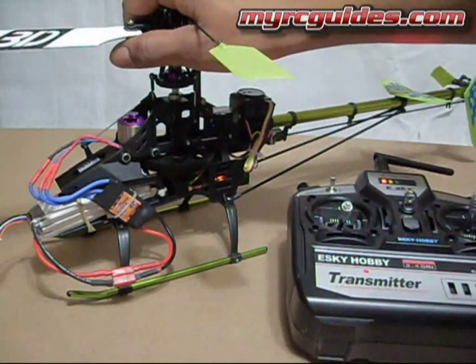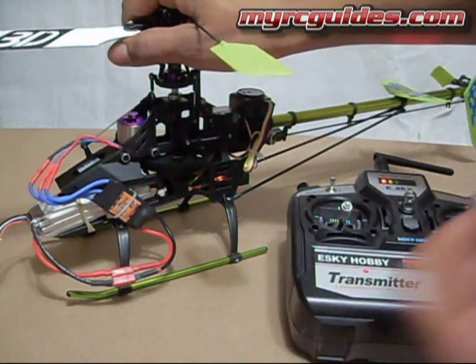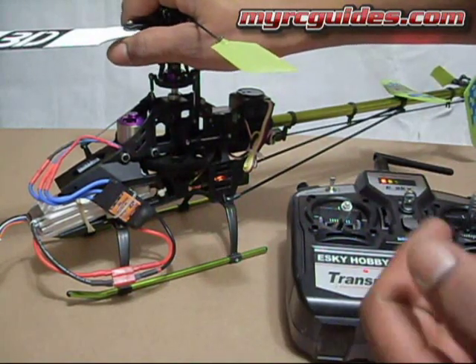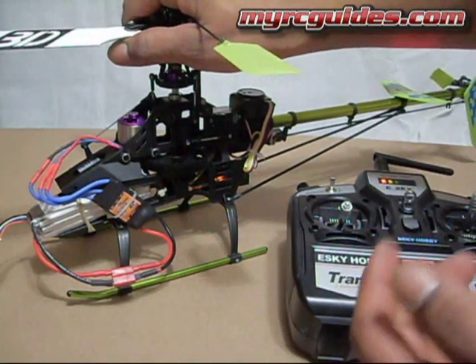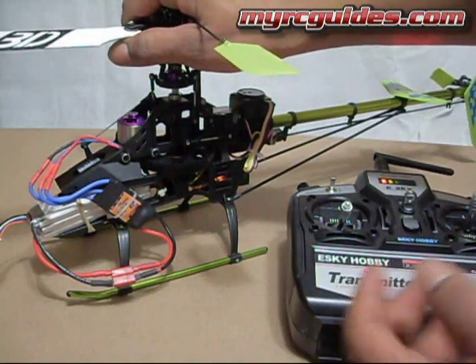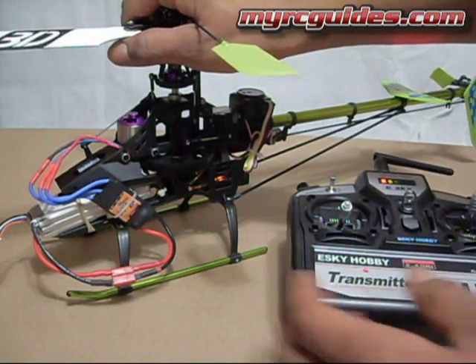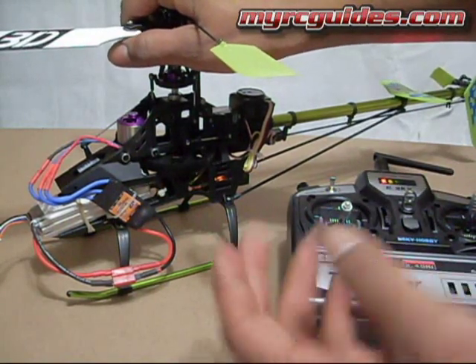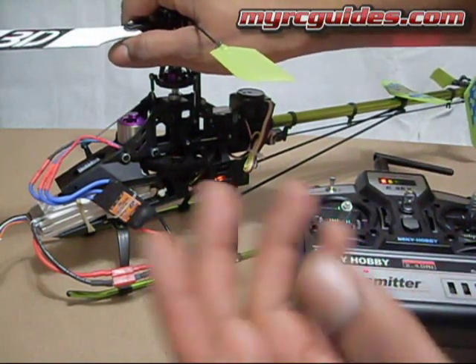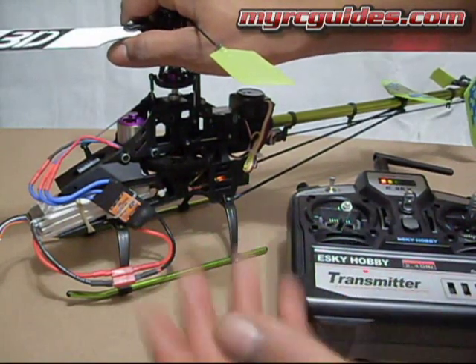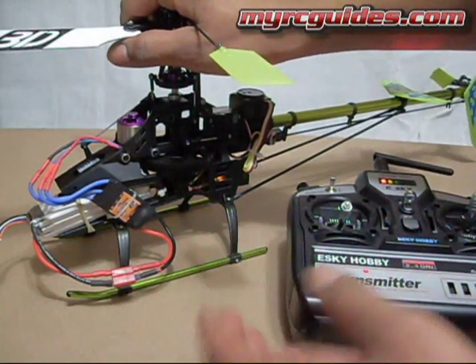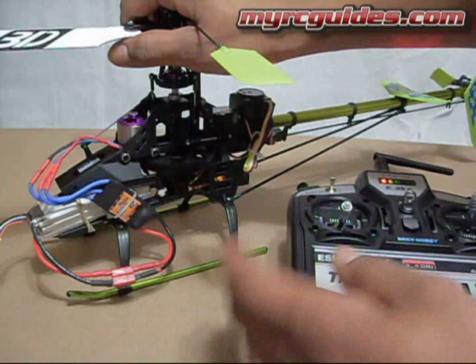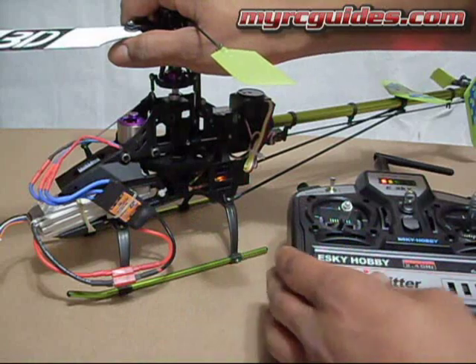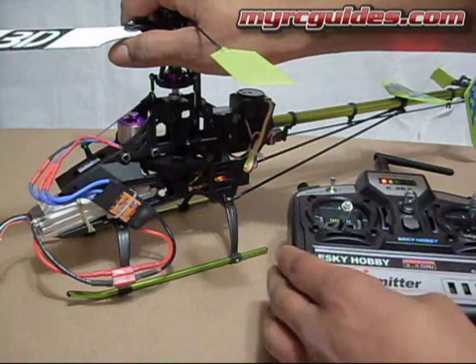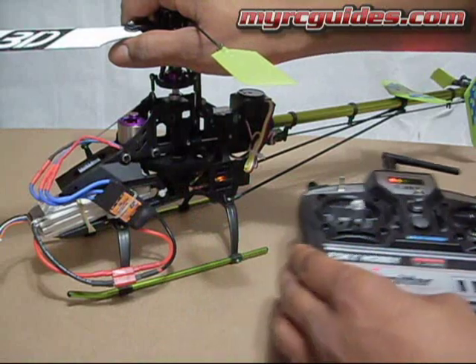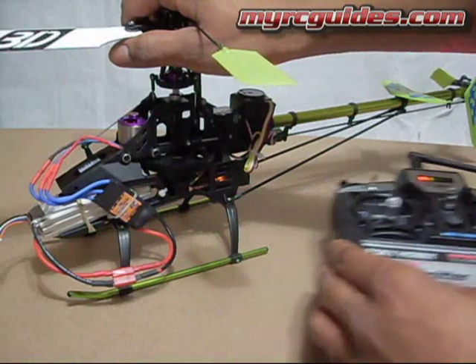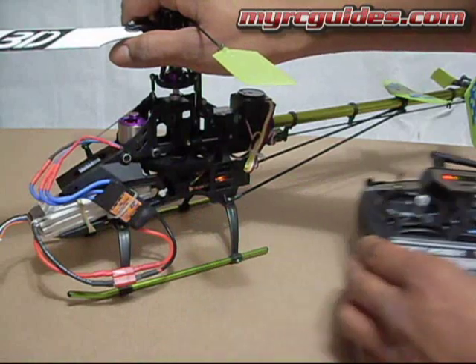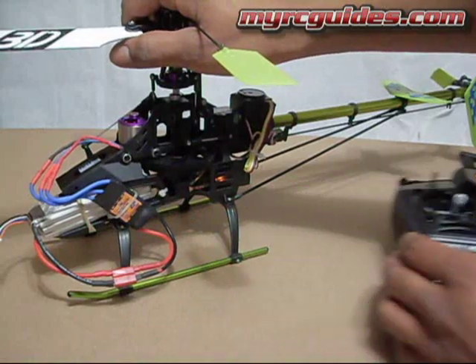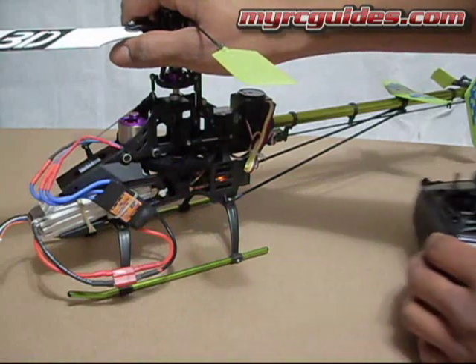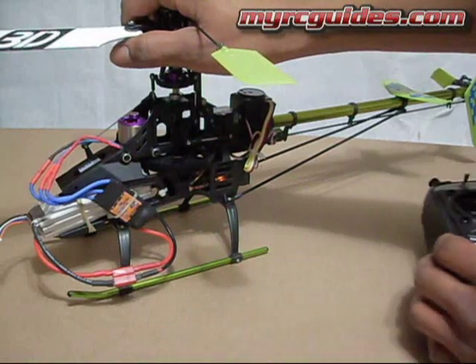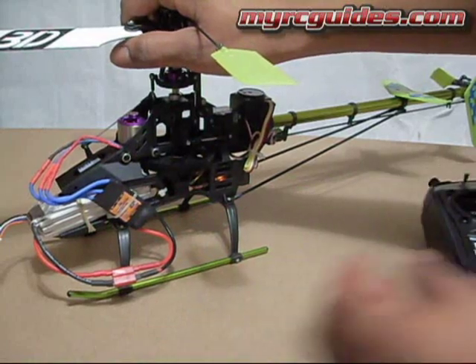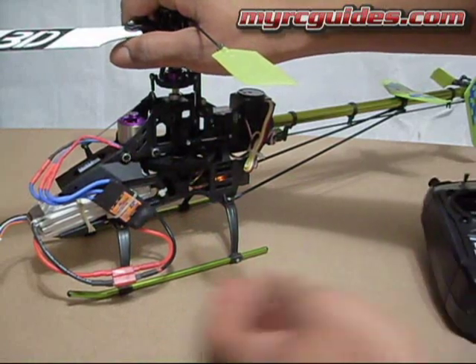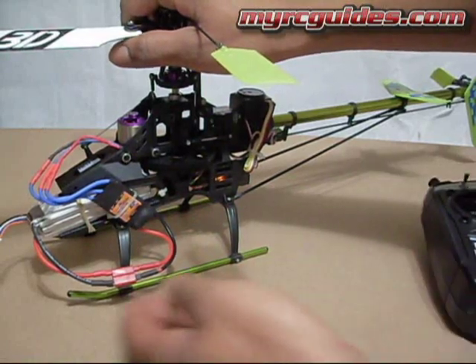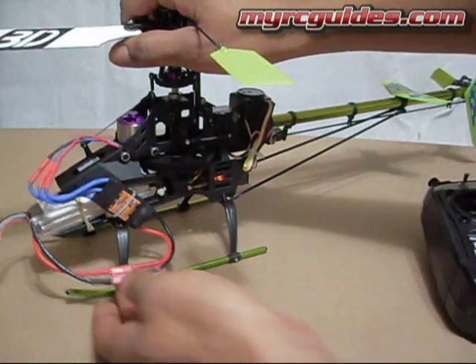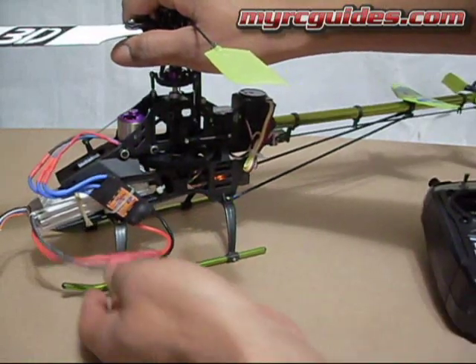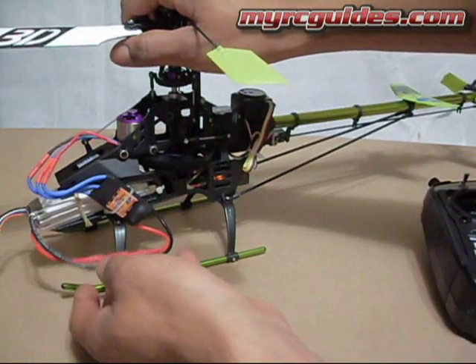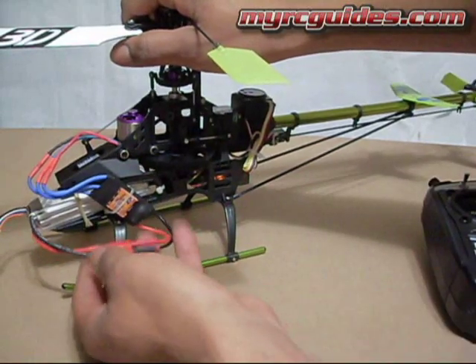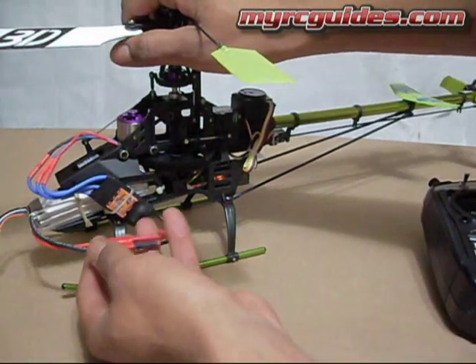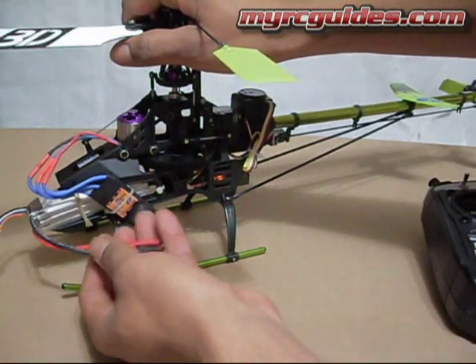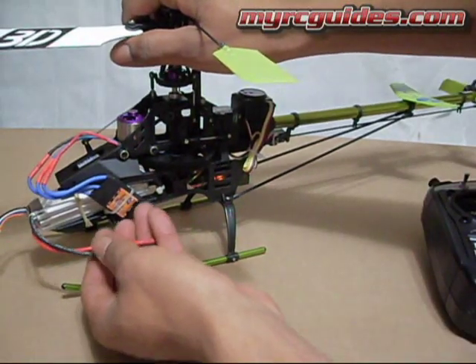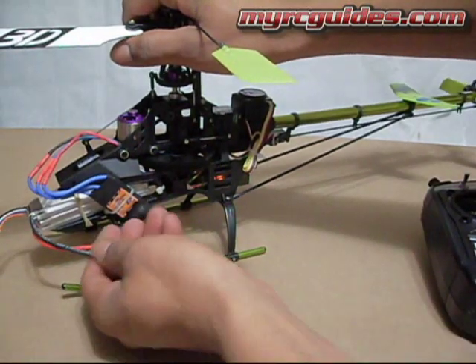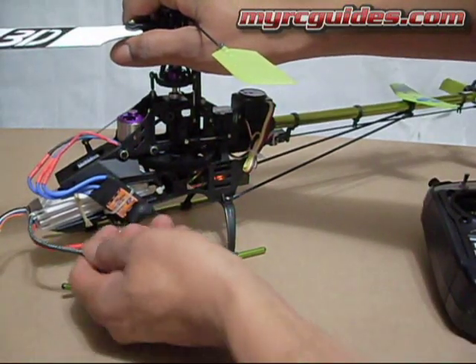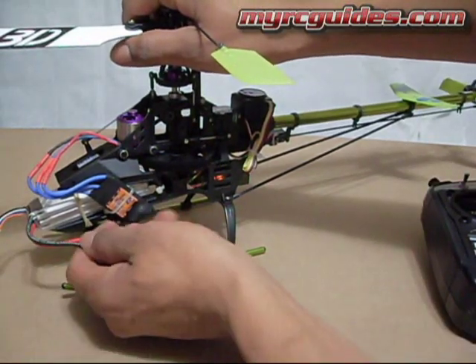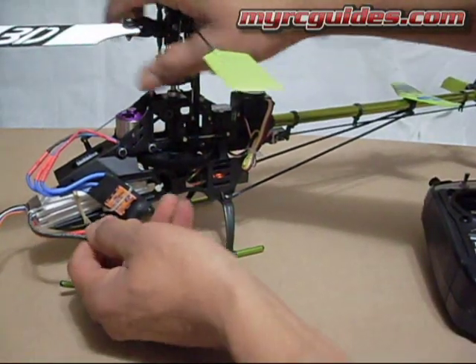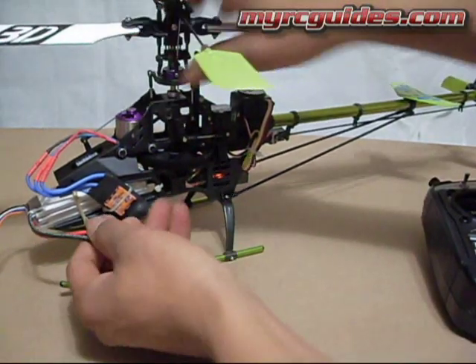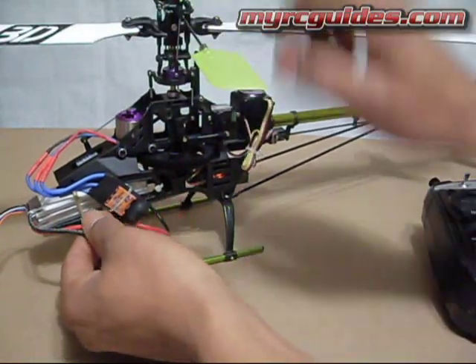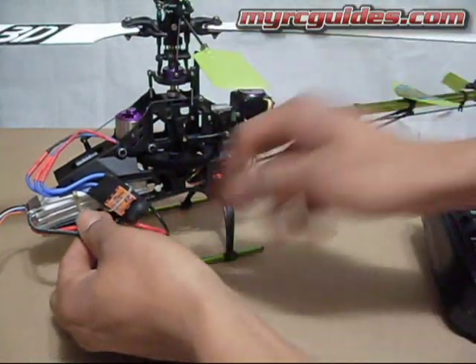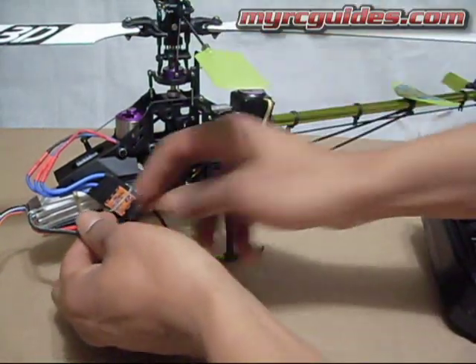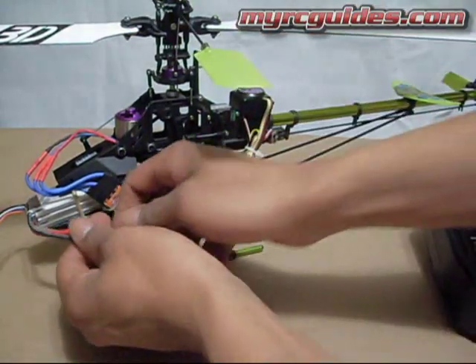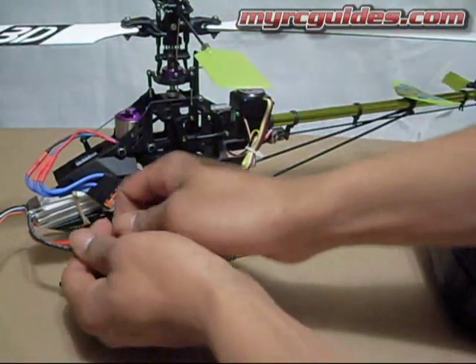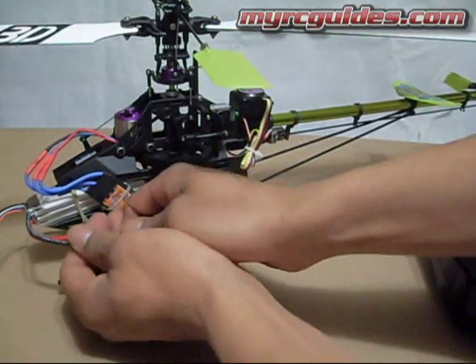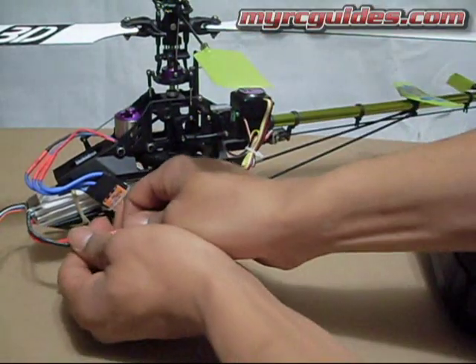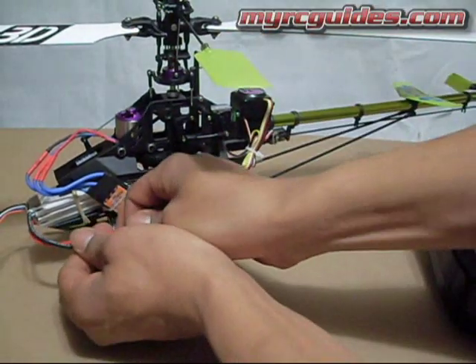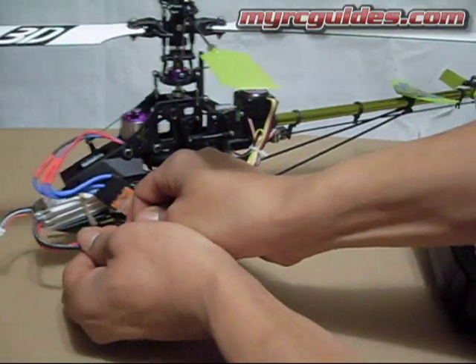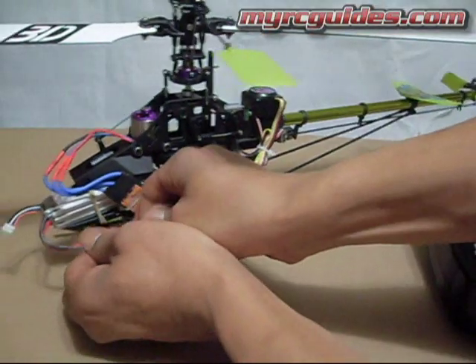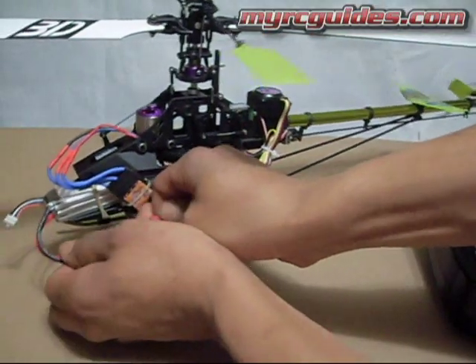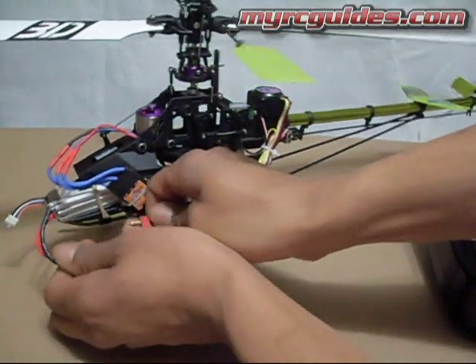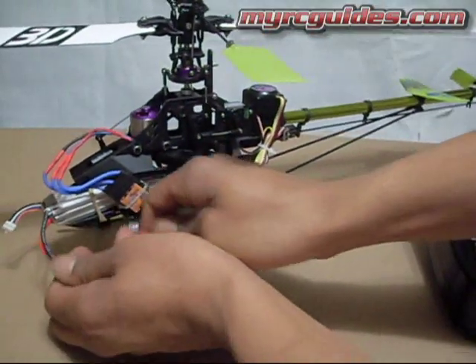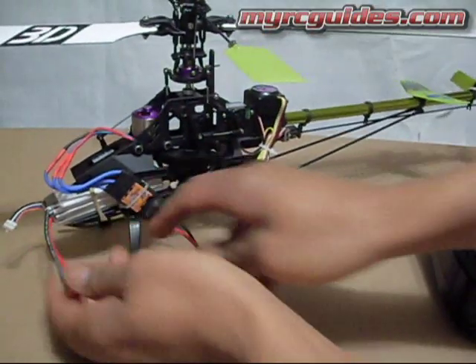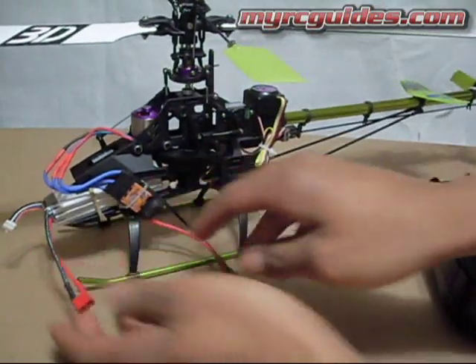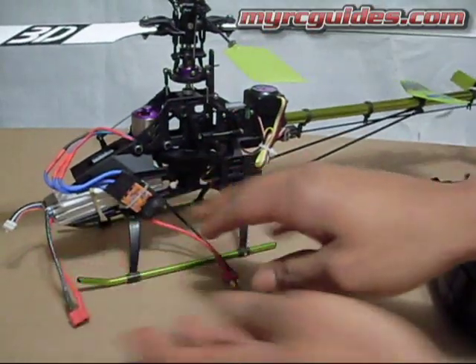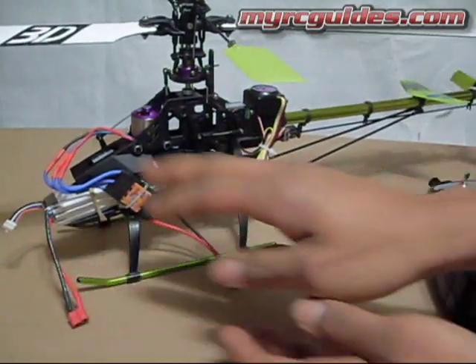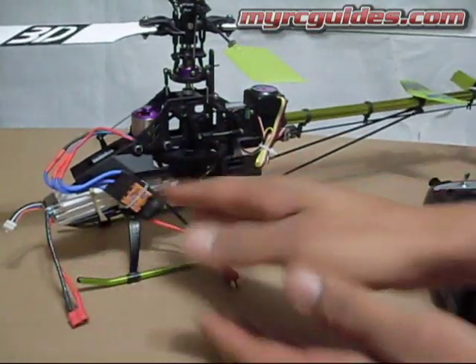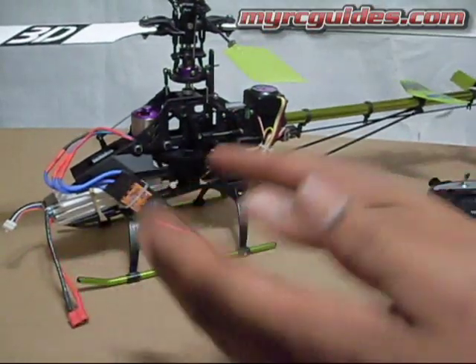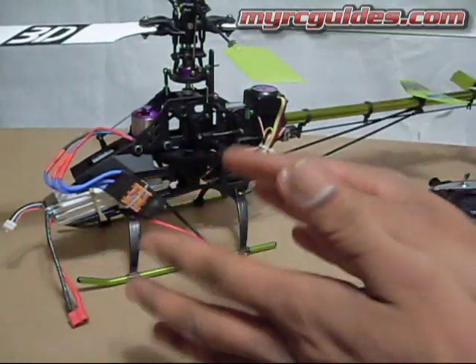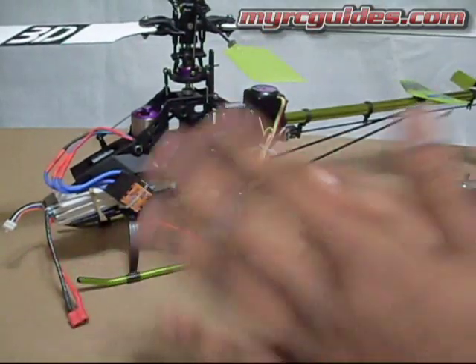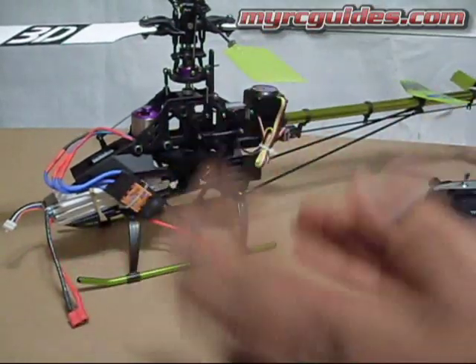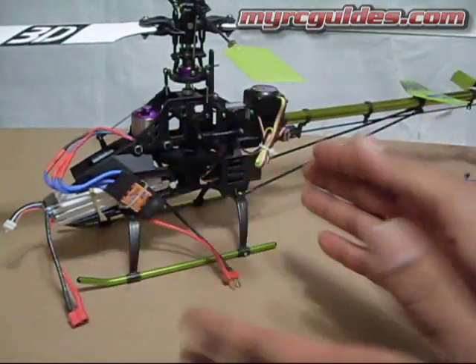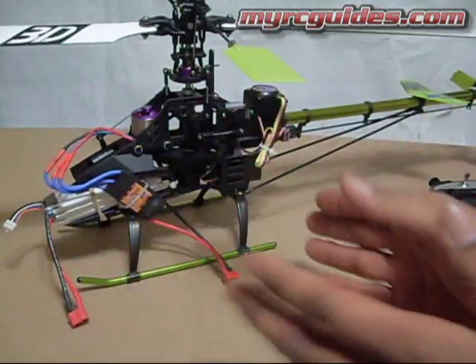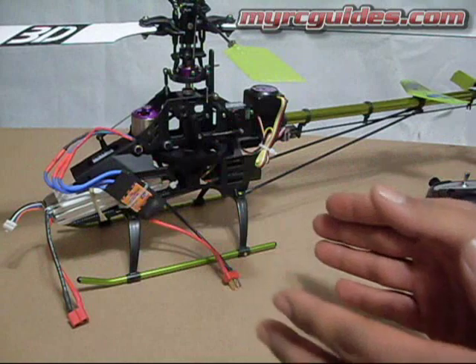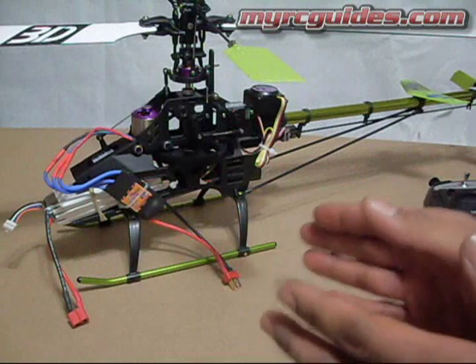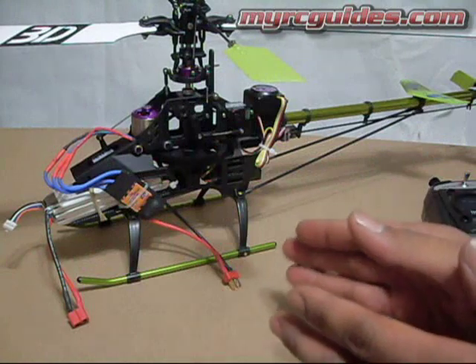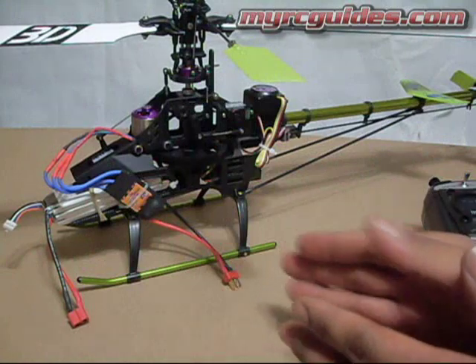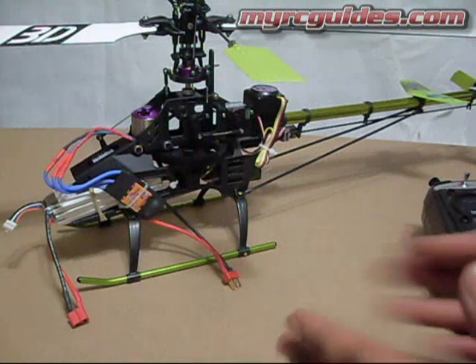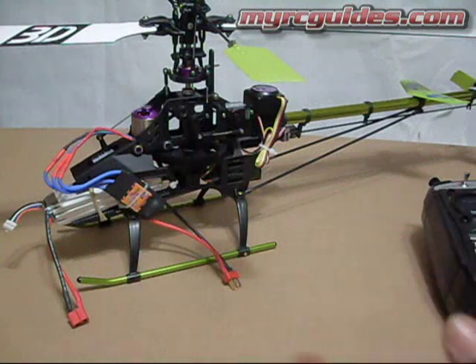And now I'm good to go. What I usually like to do is unplug it, and that just kind of lets everything reset.